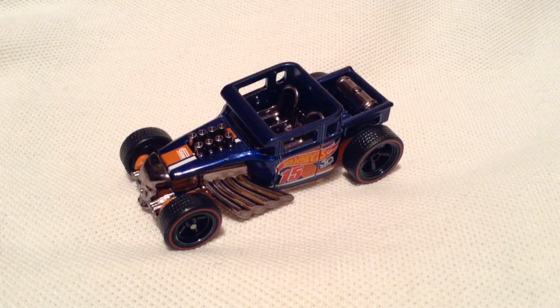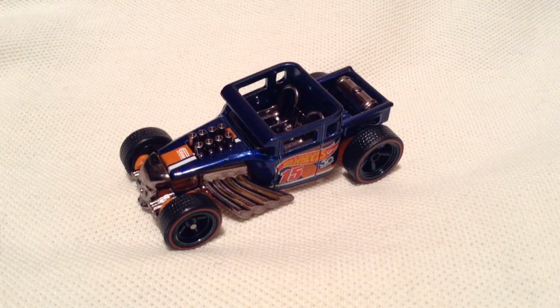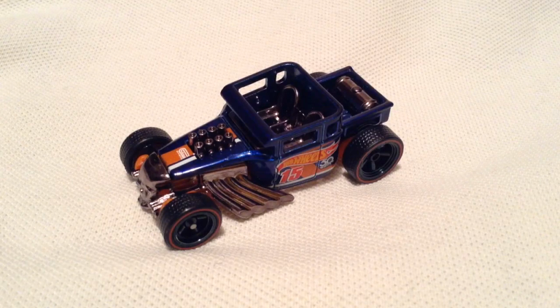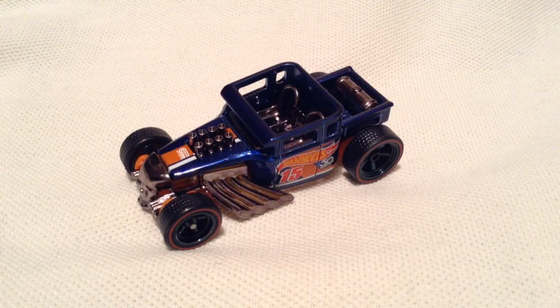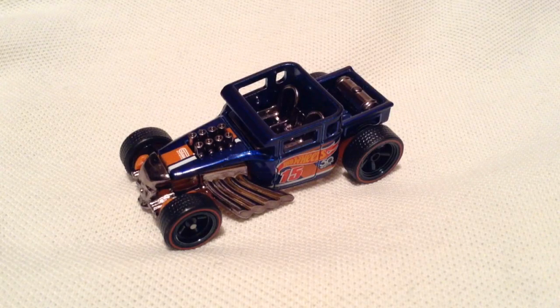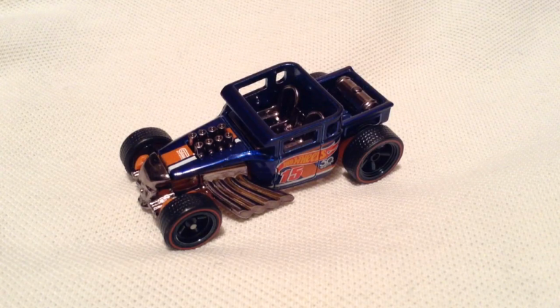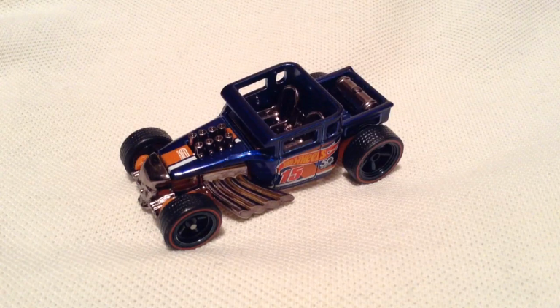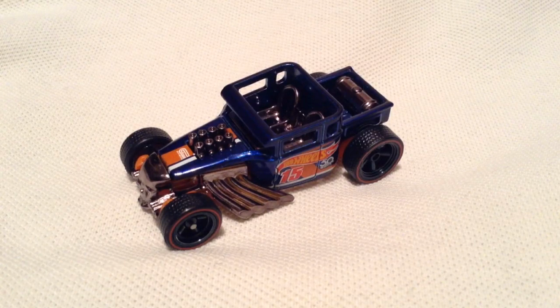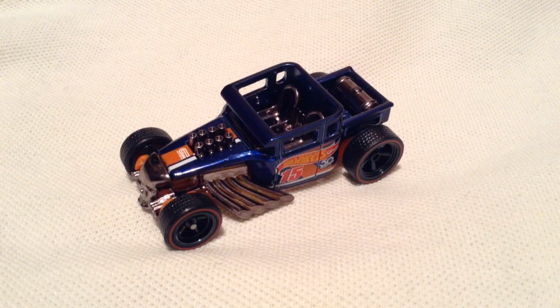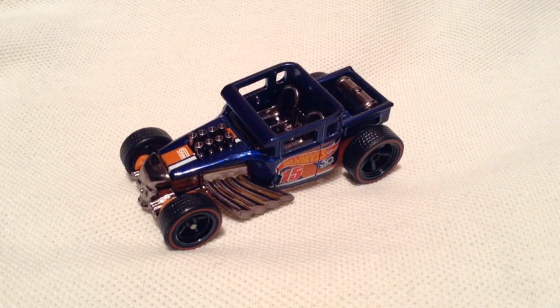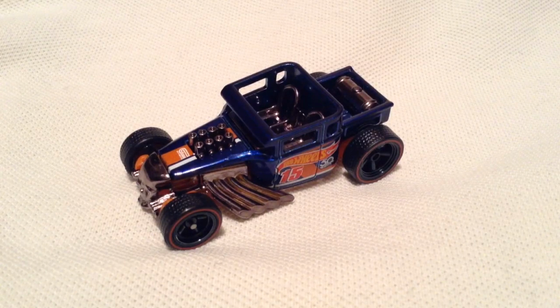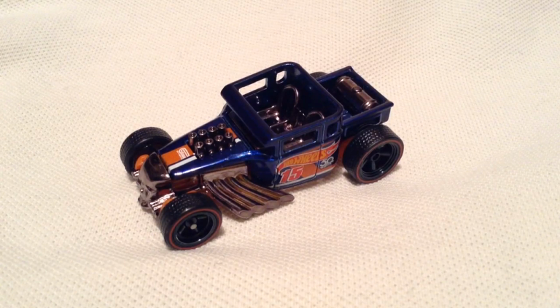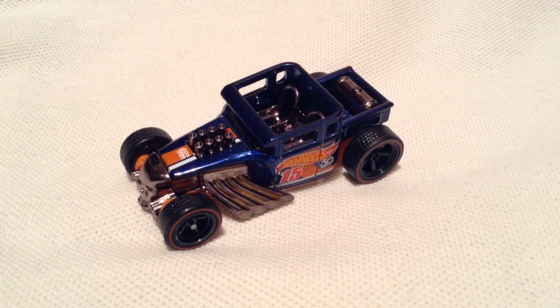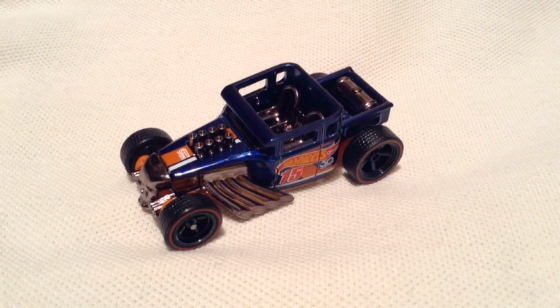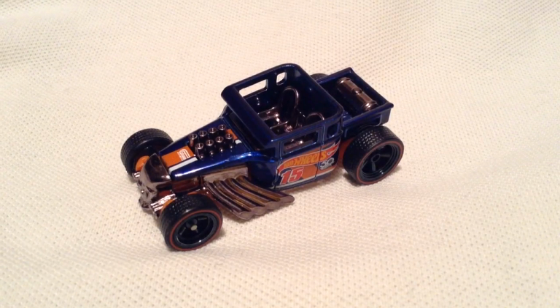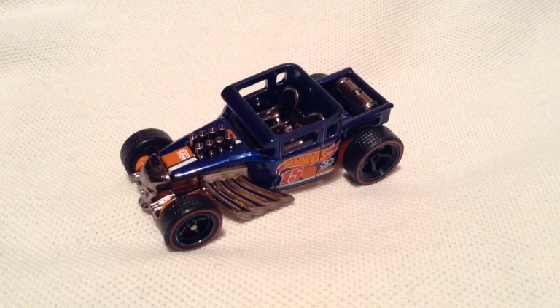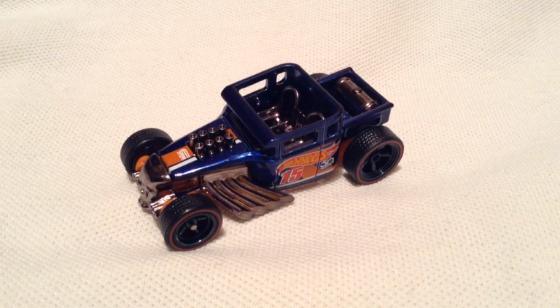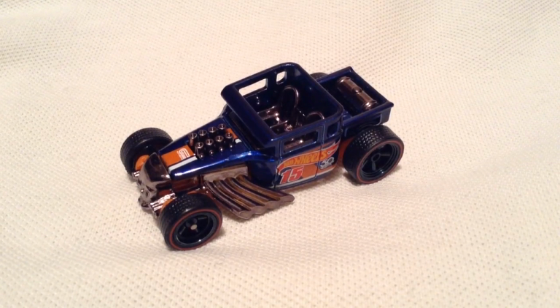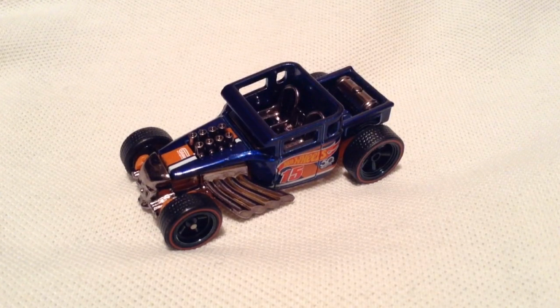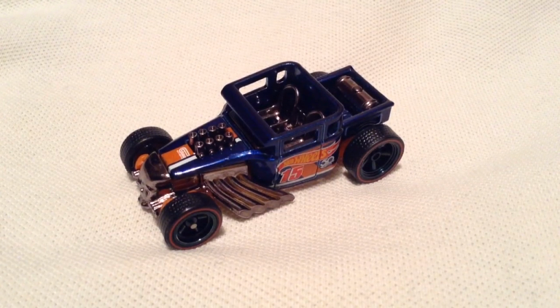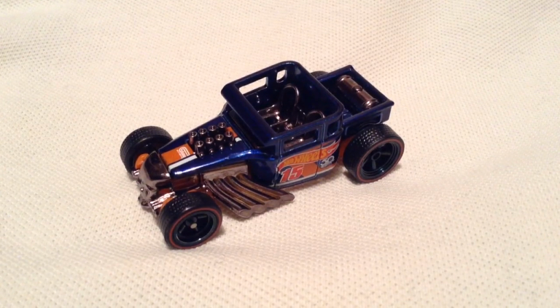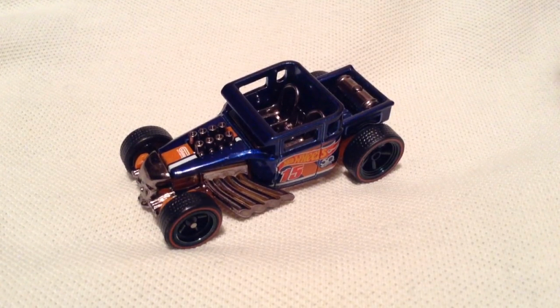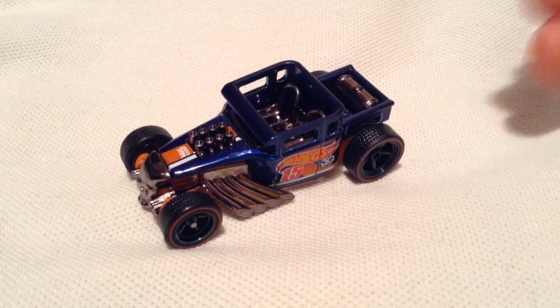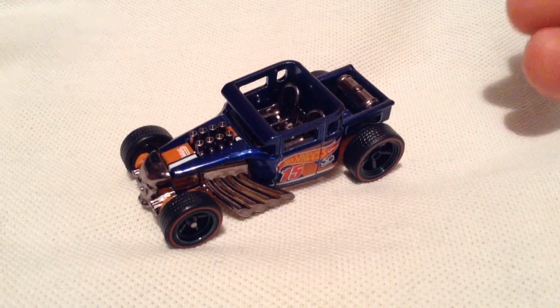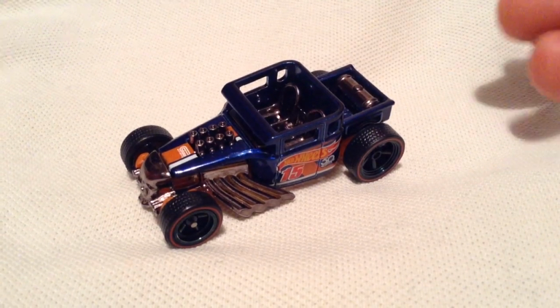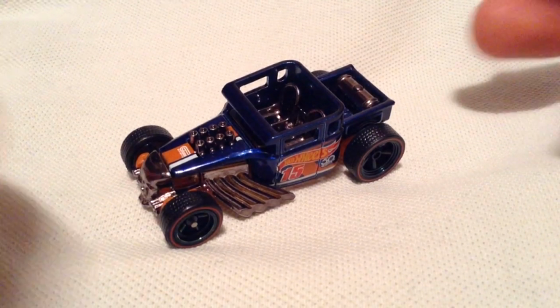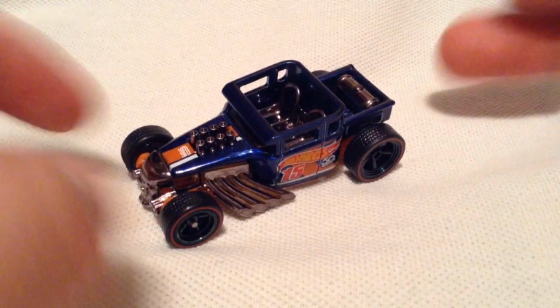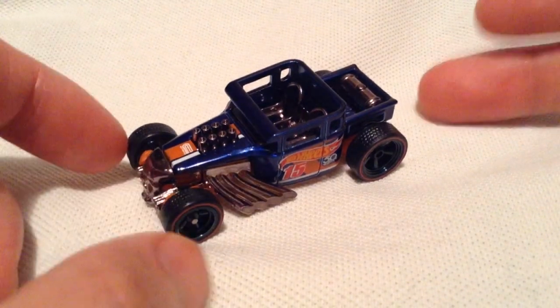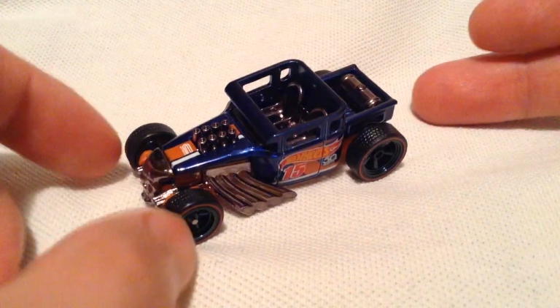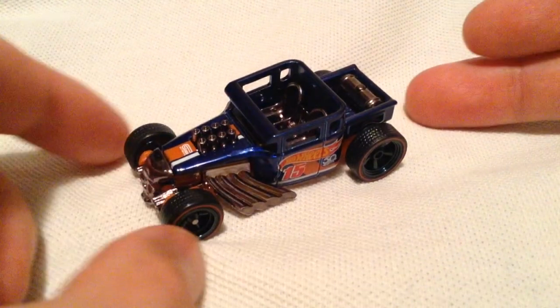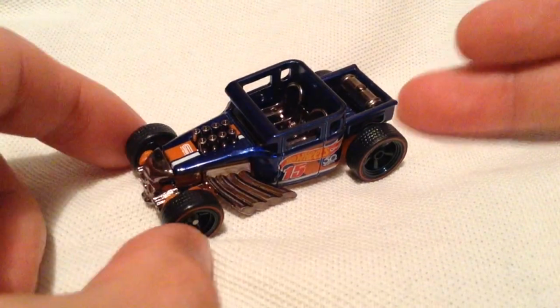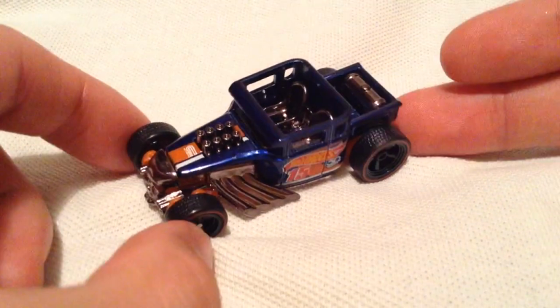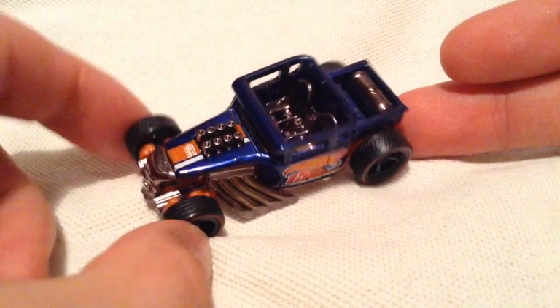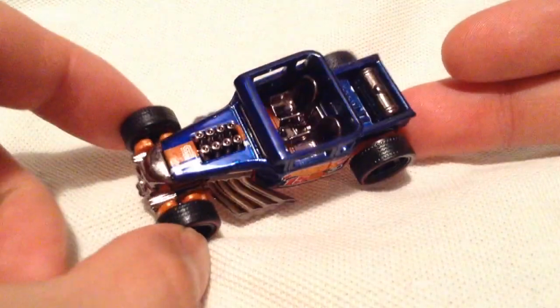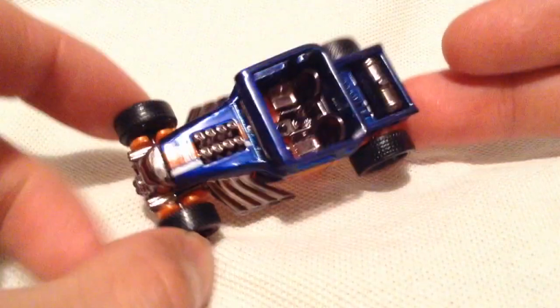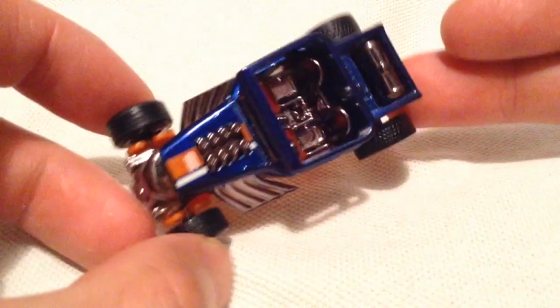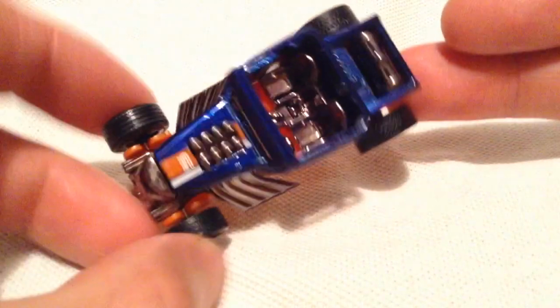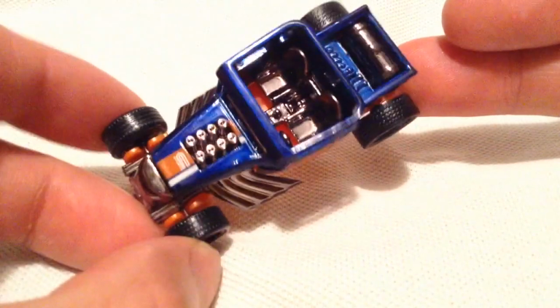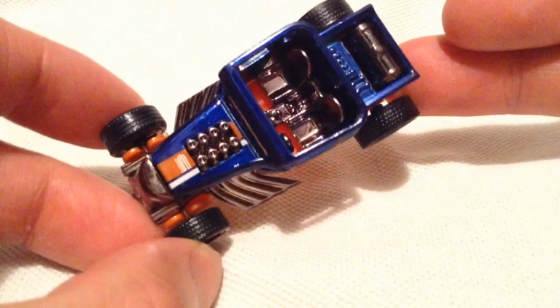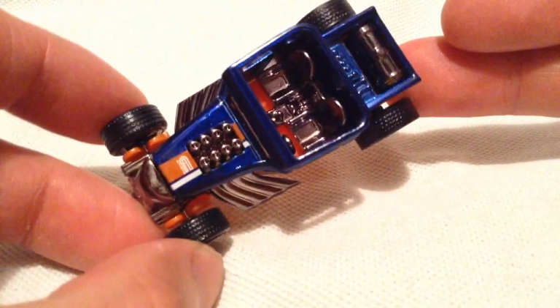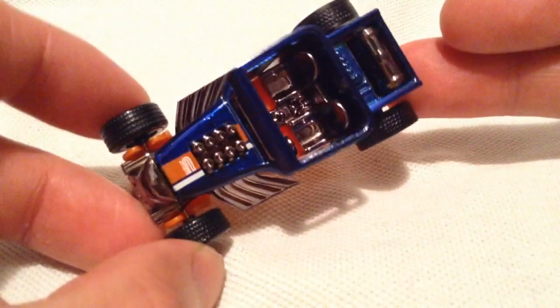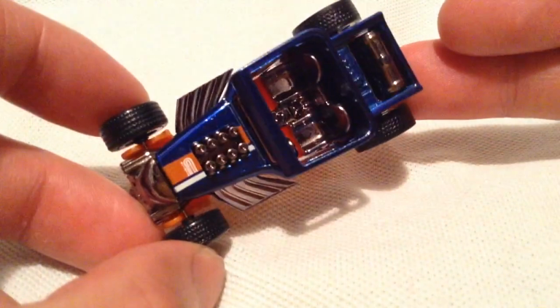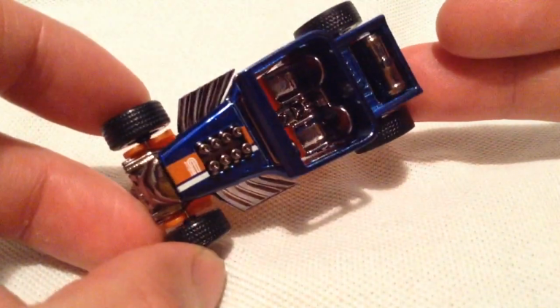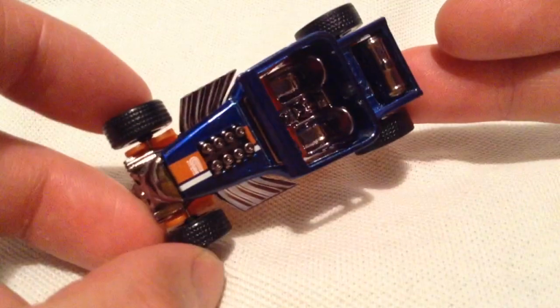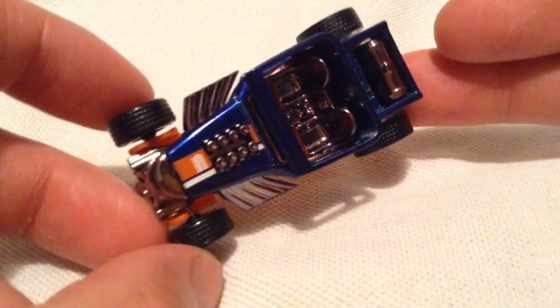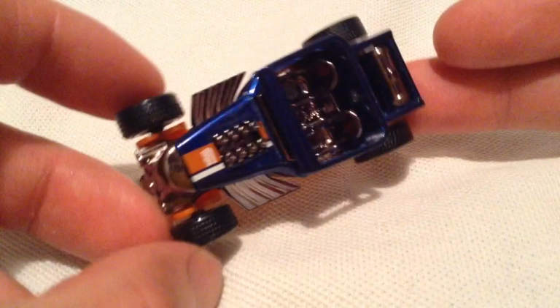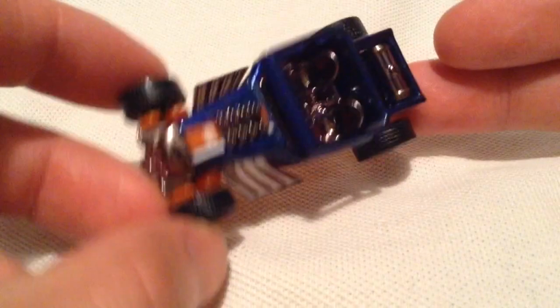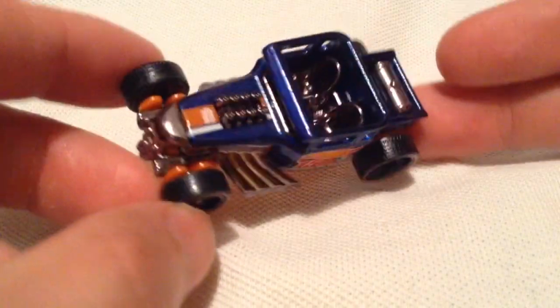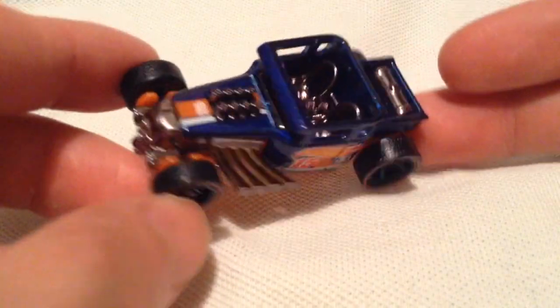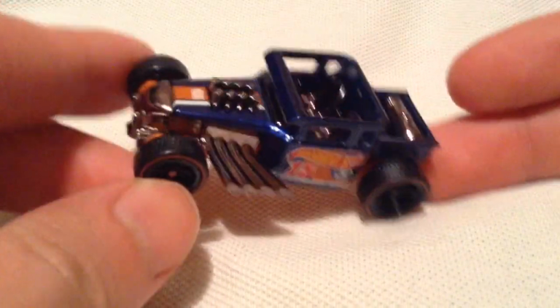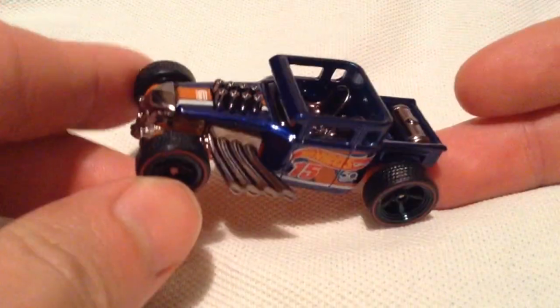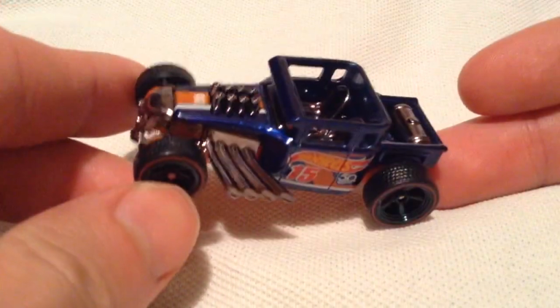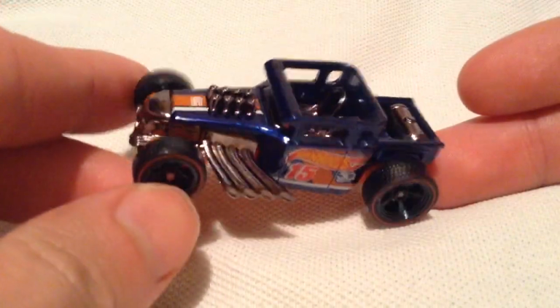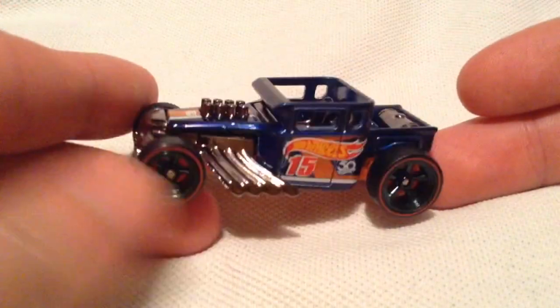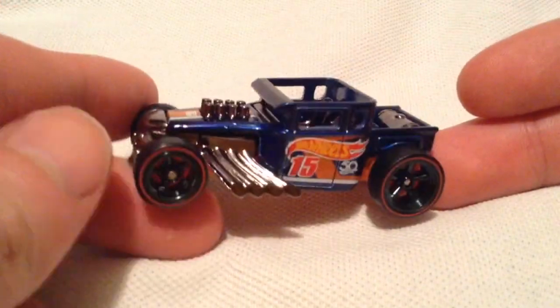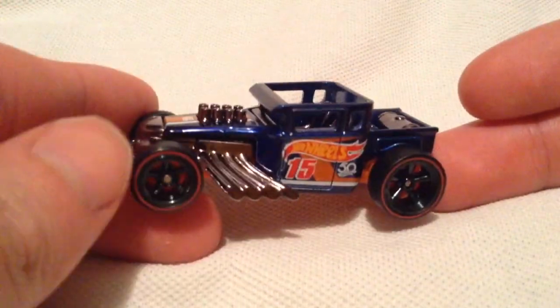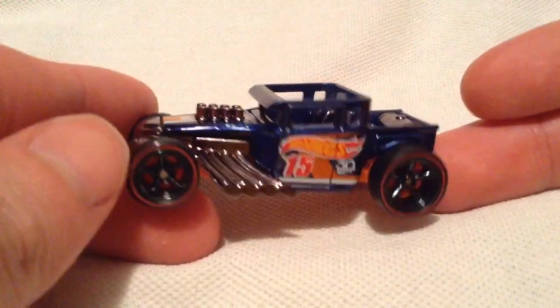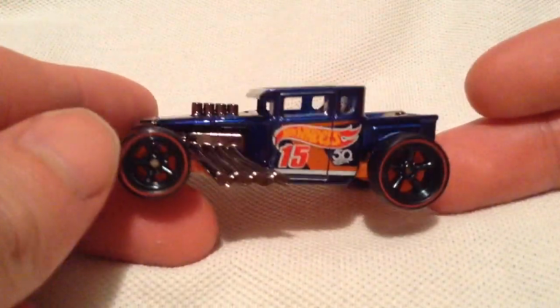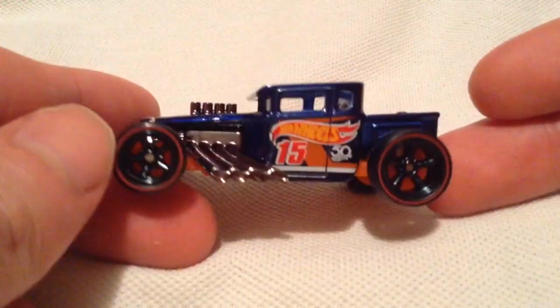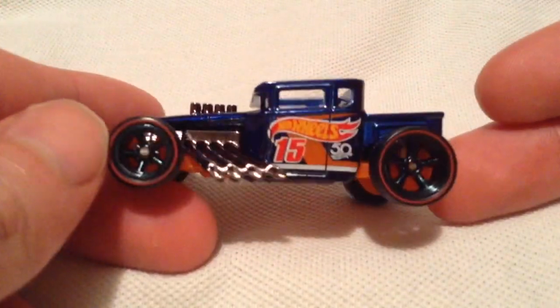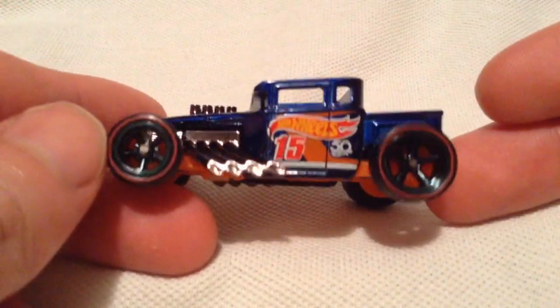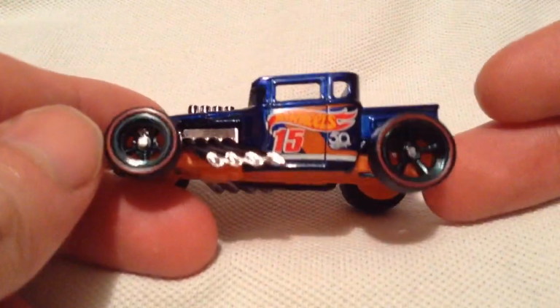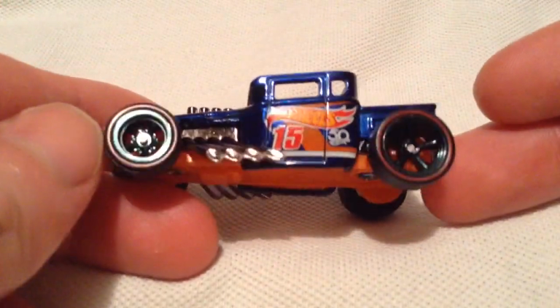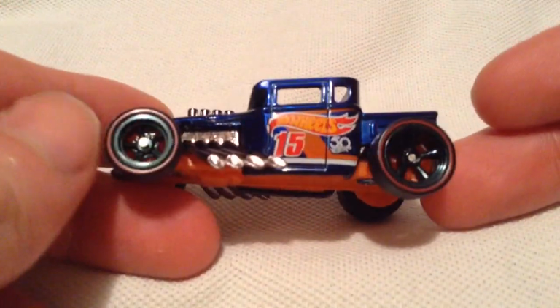Hey YouTube, it's me Julien. Here's the ultimate super treasure hunt for 2018. I think it's the first one of its kind. It's the Bone Shaker.